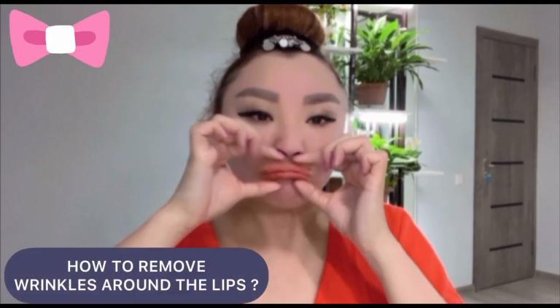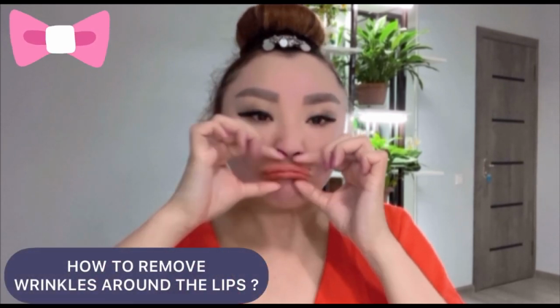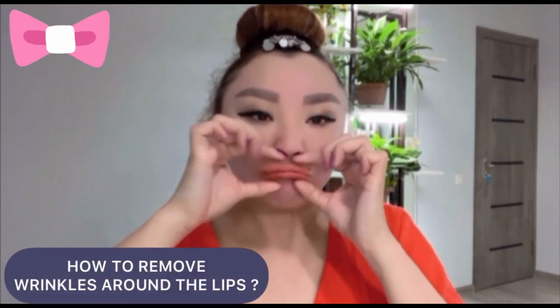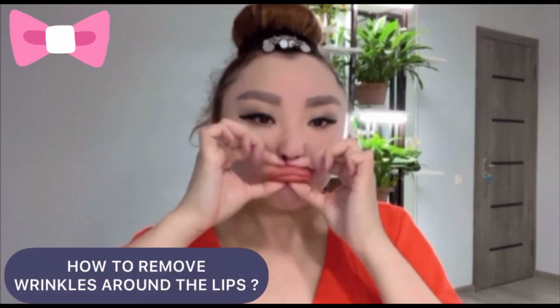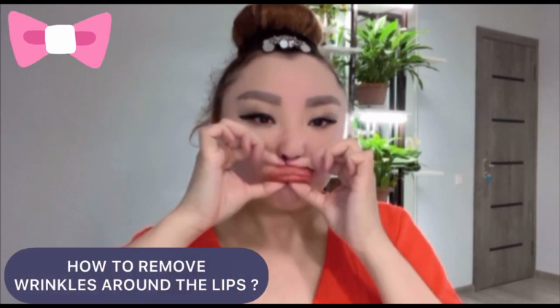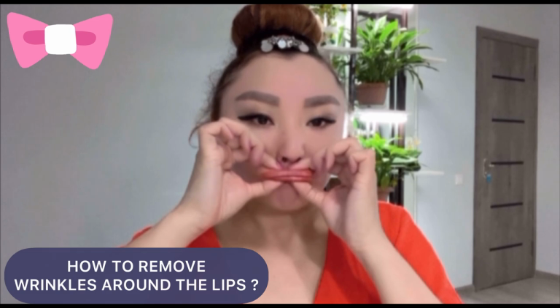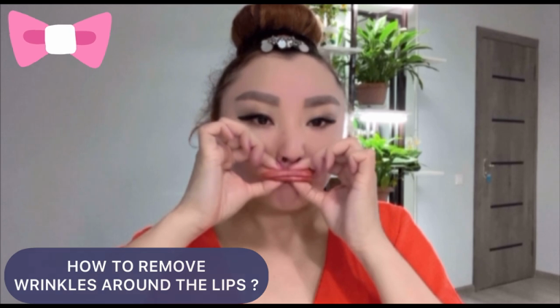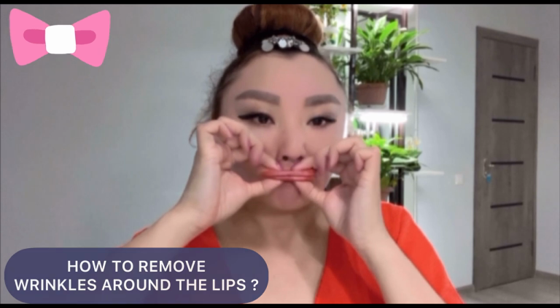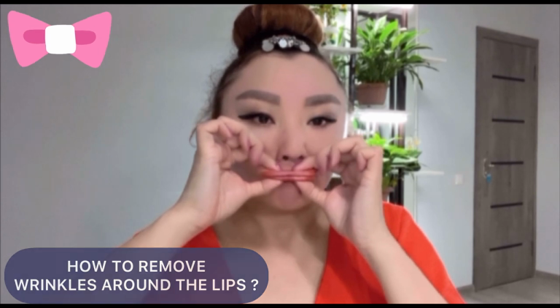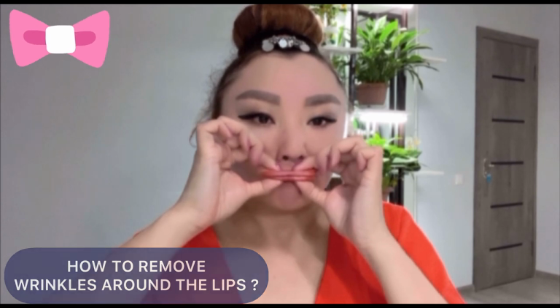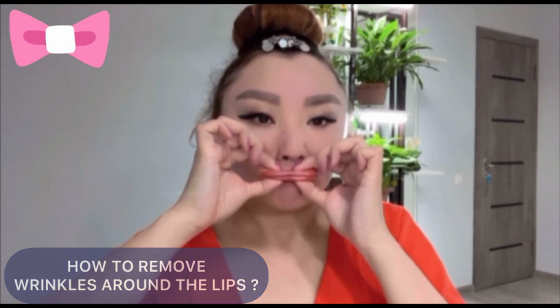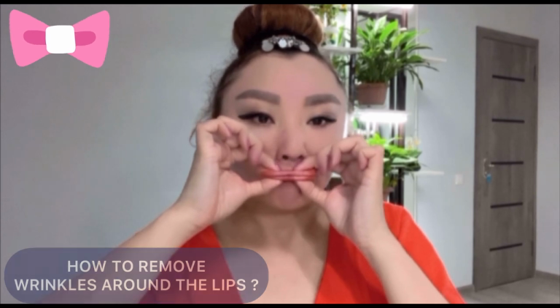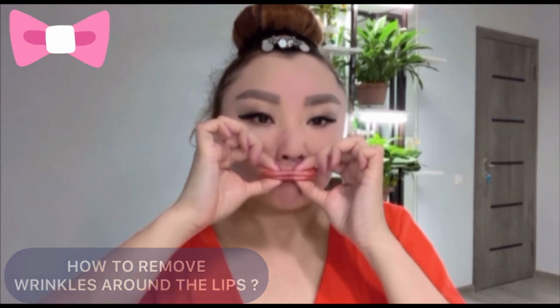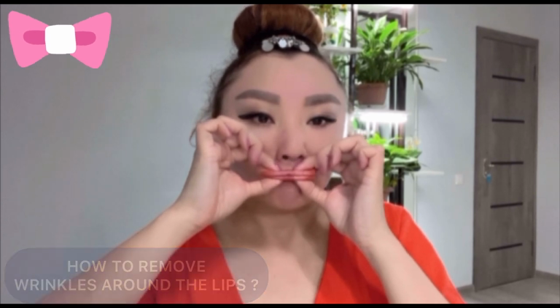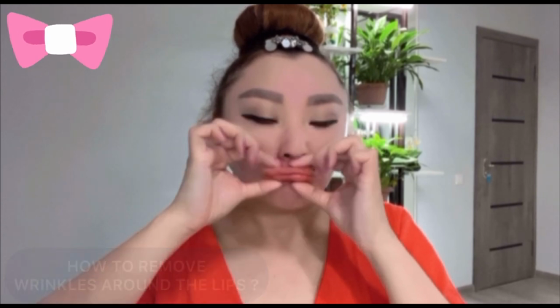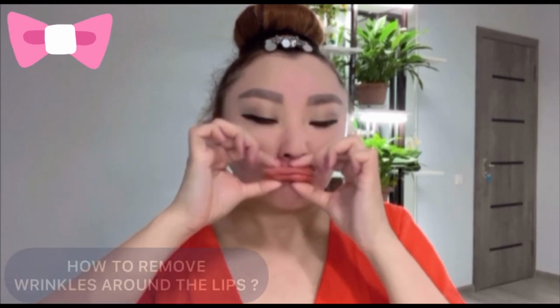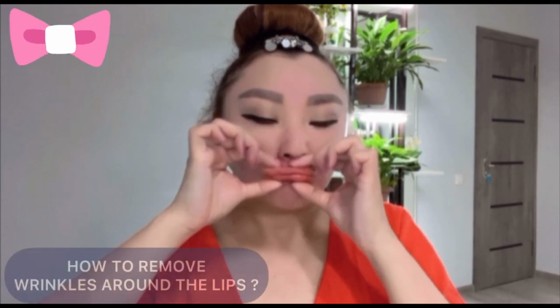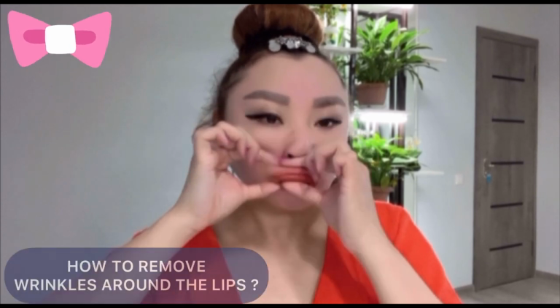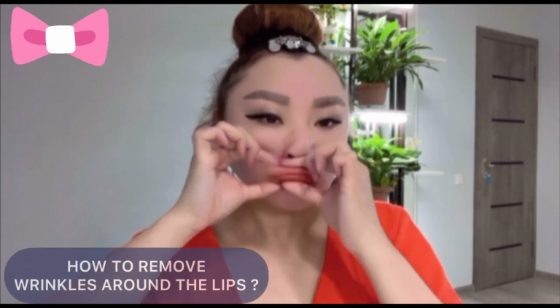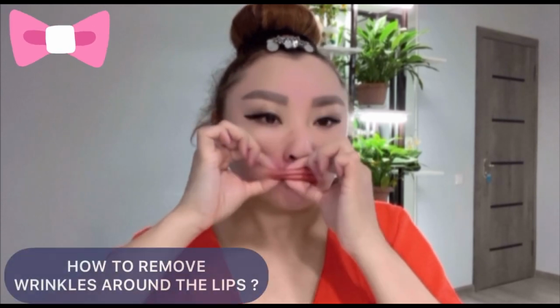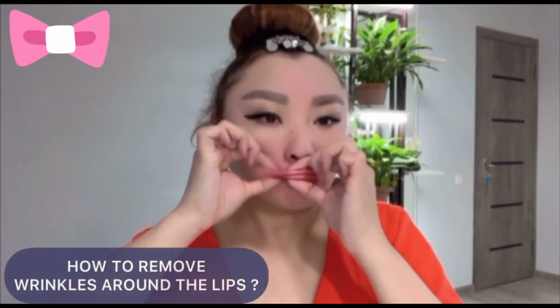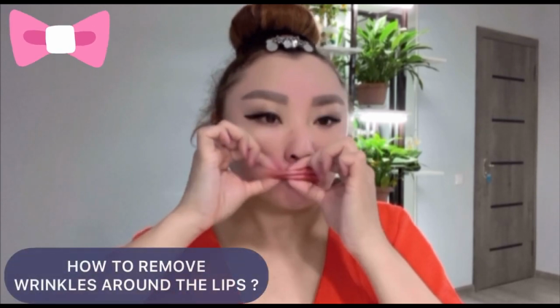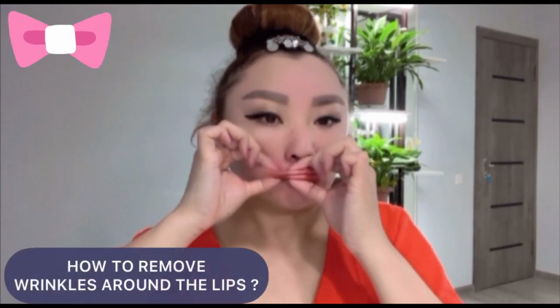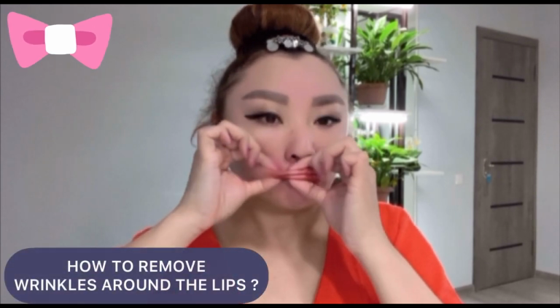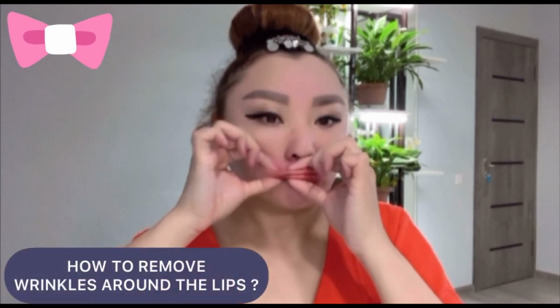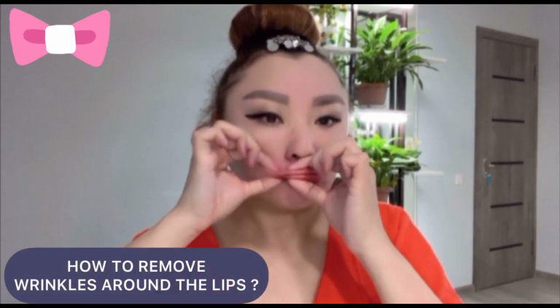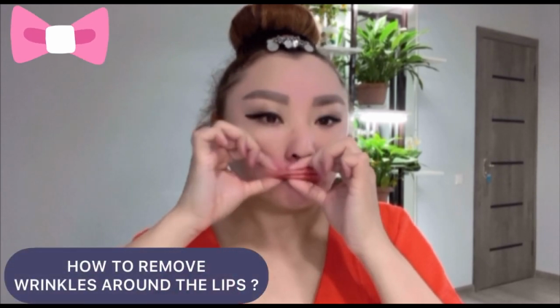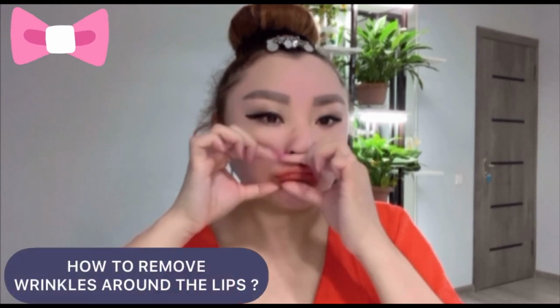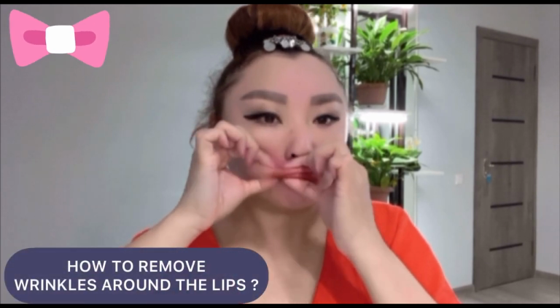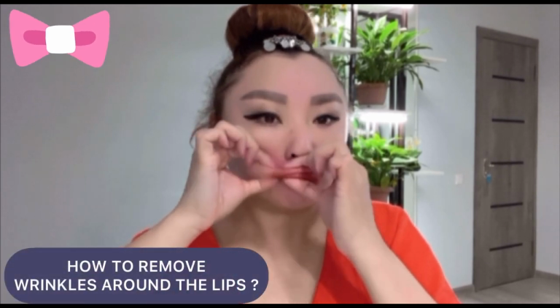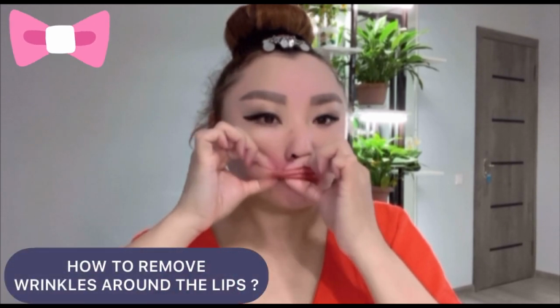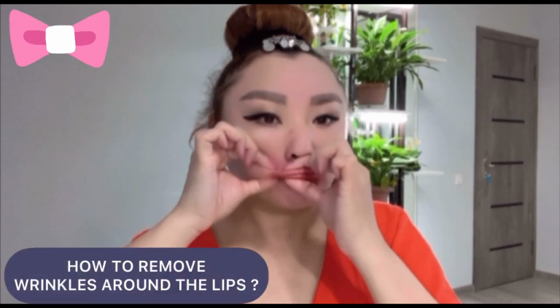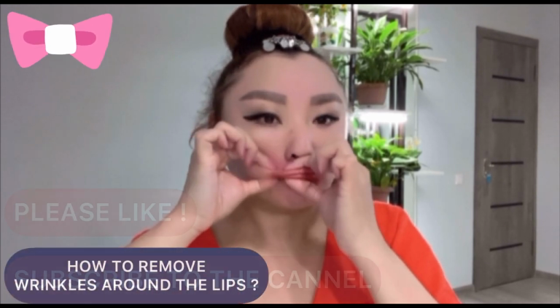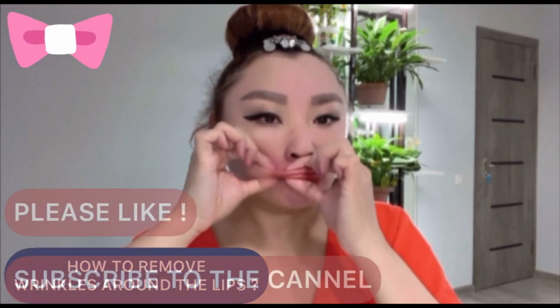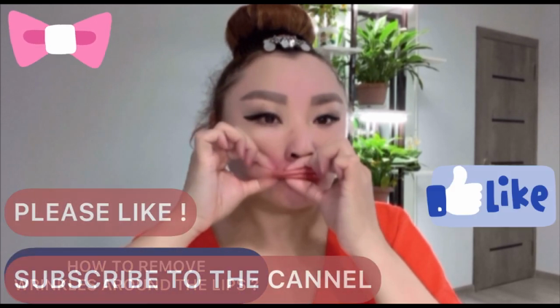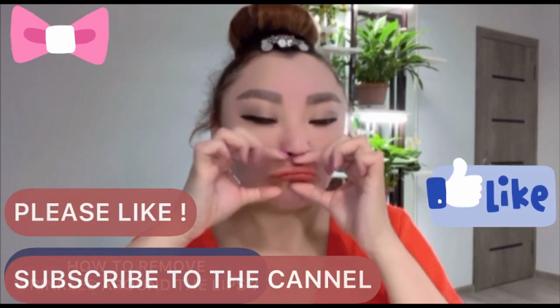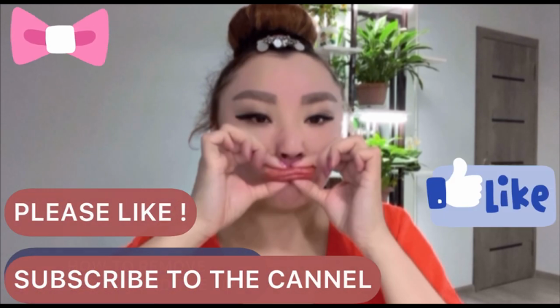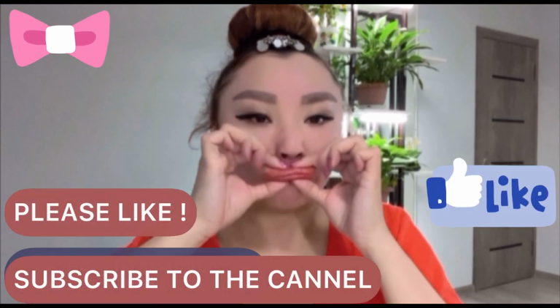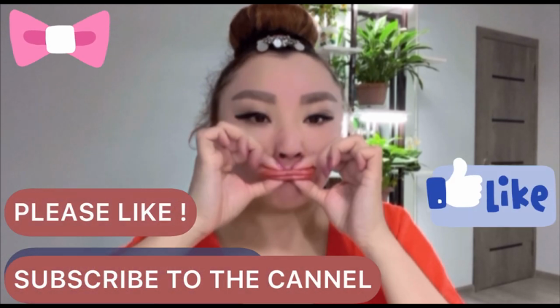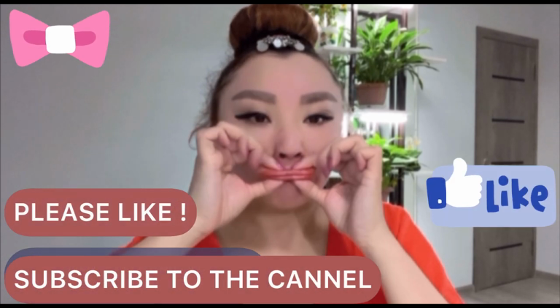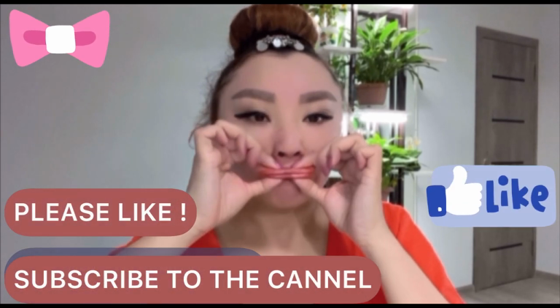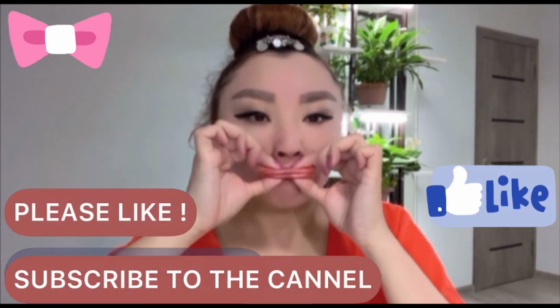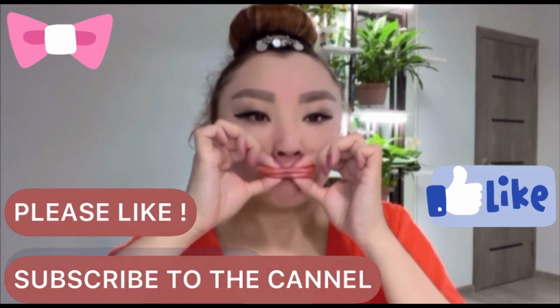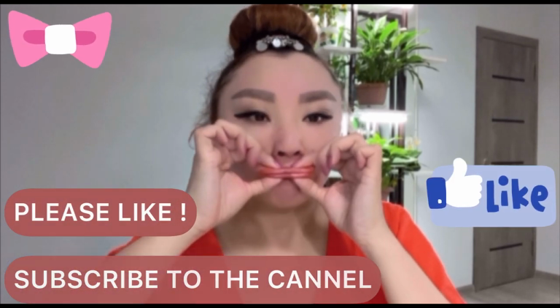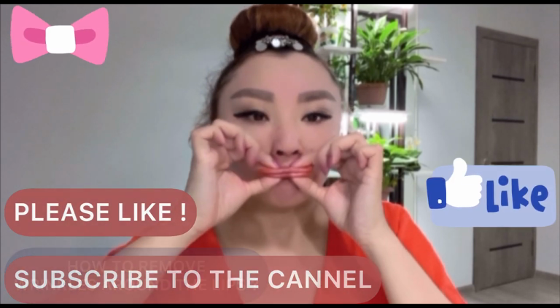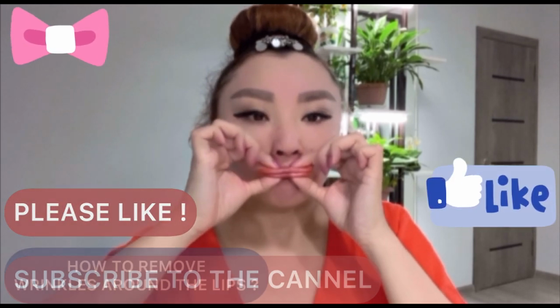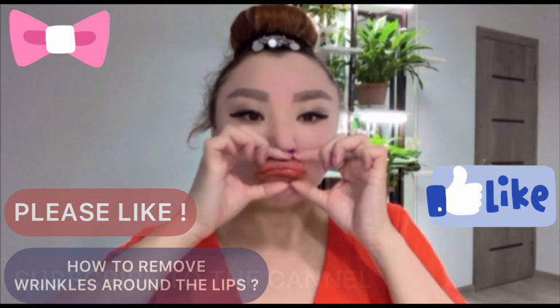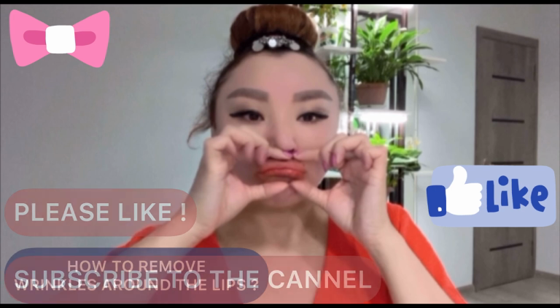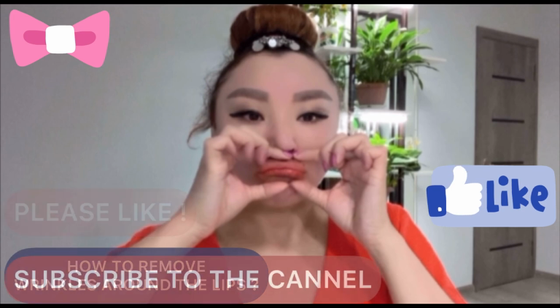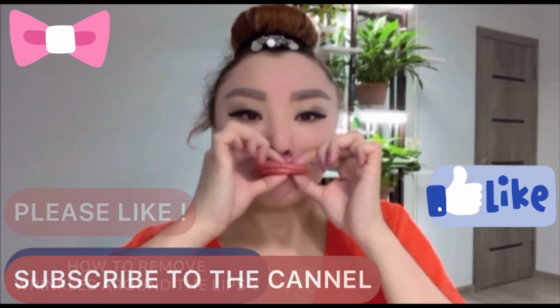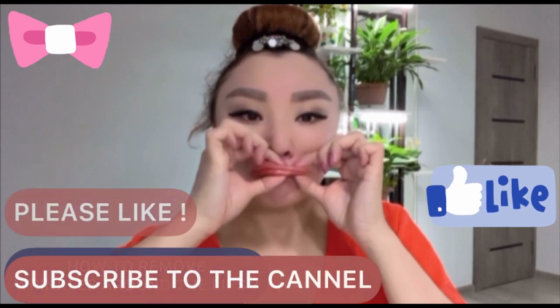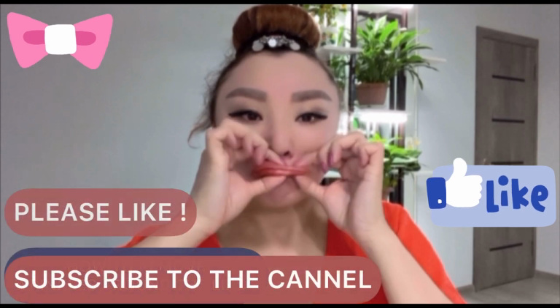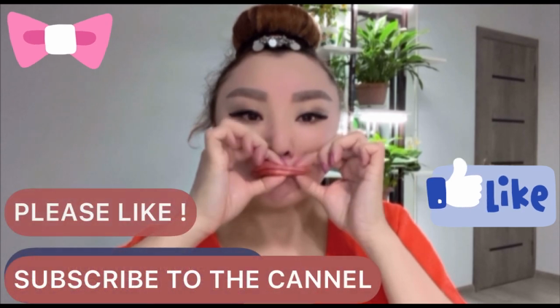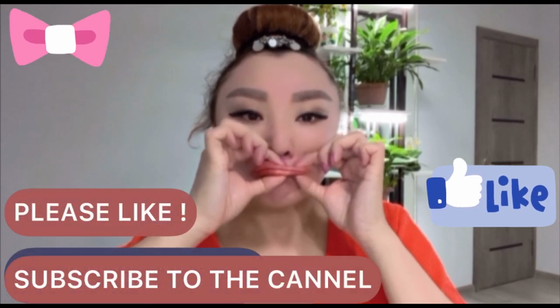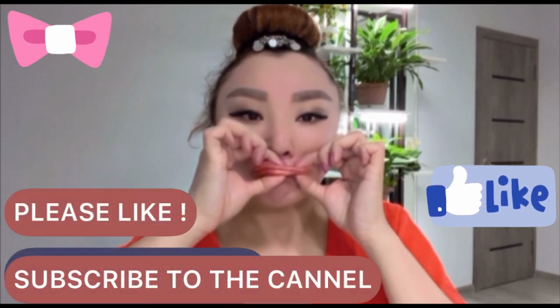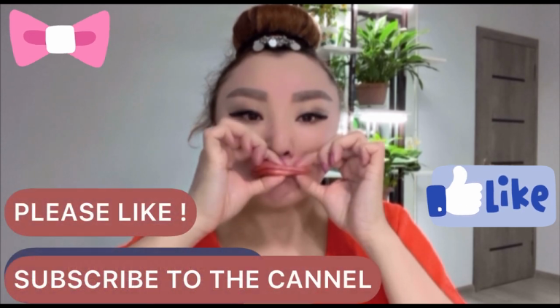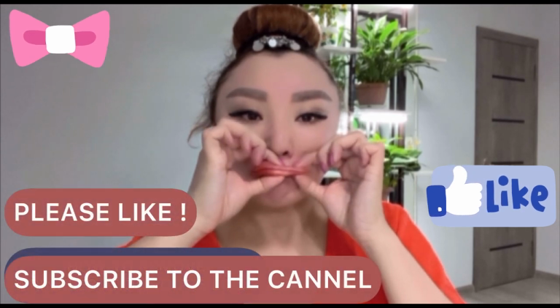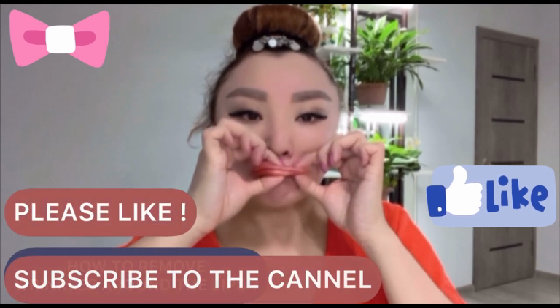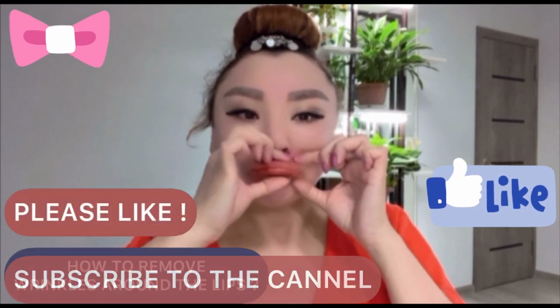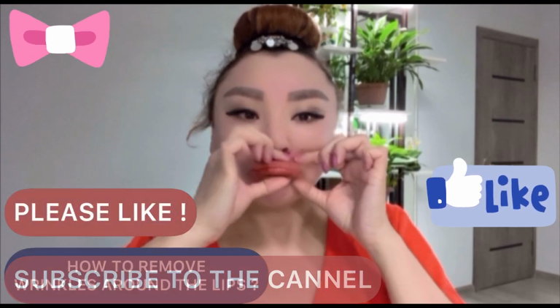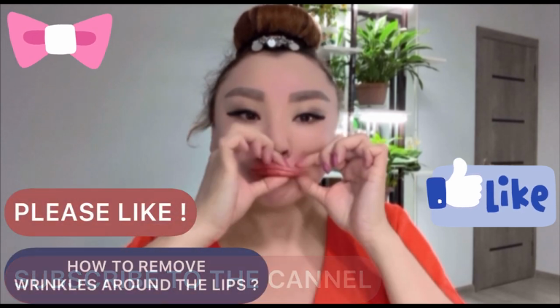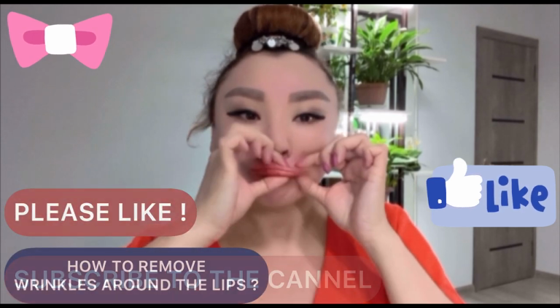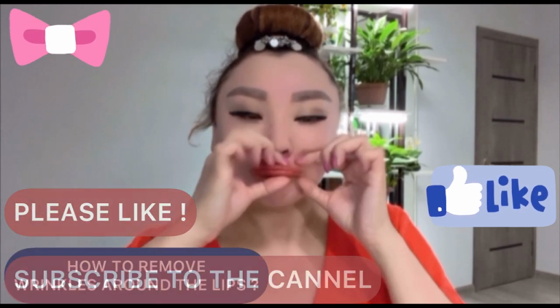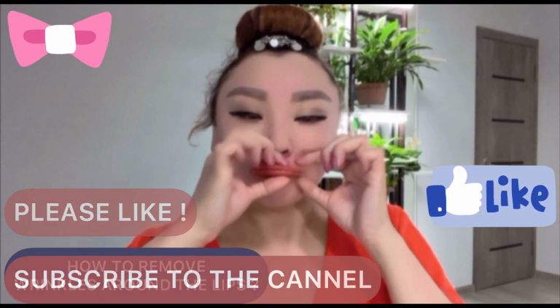Please like and subscribe to the channel, and watch the other videos. Links are in the description.